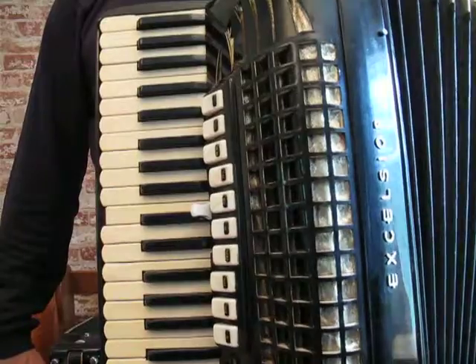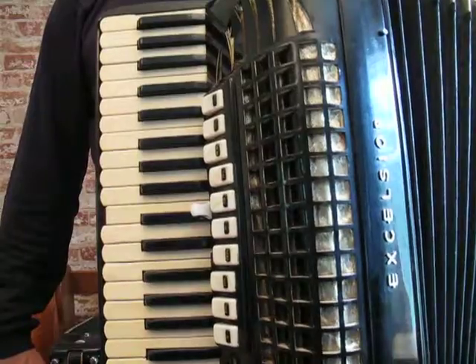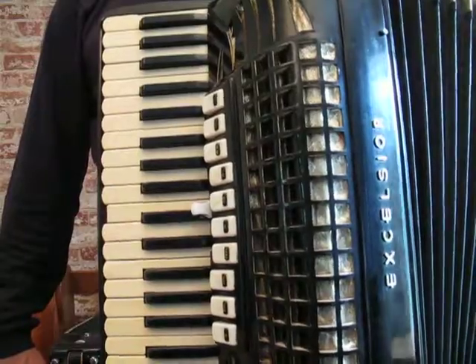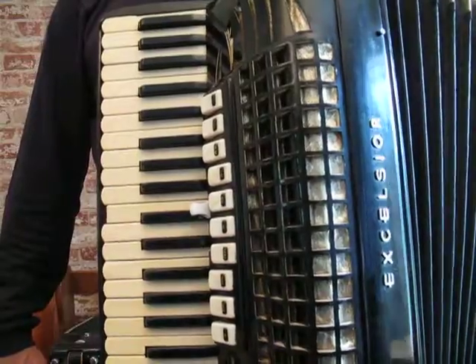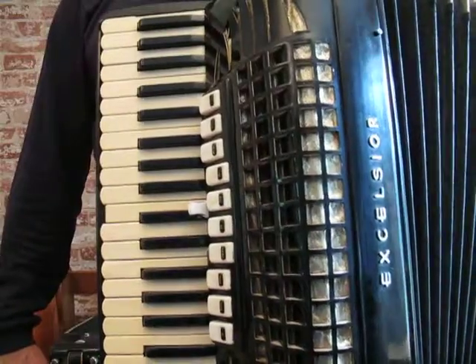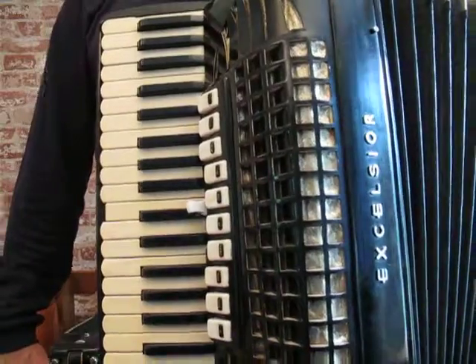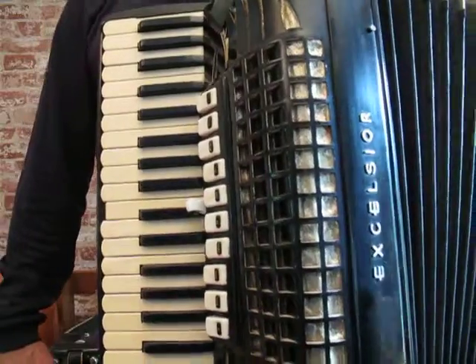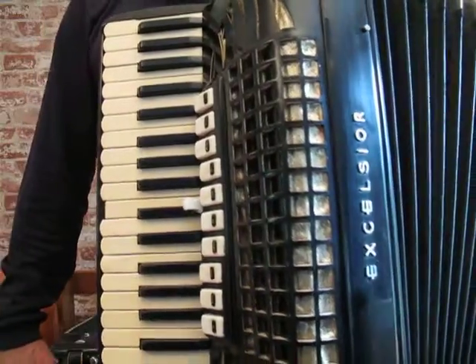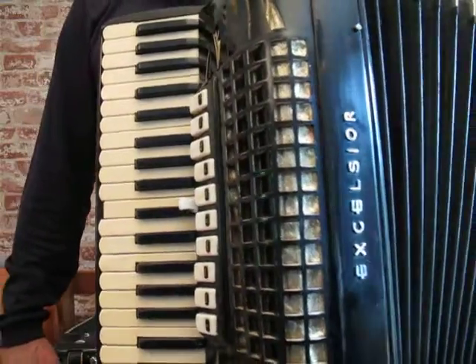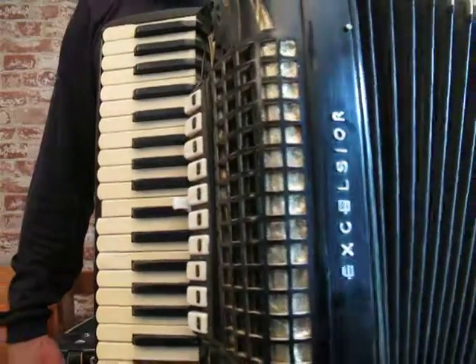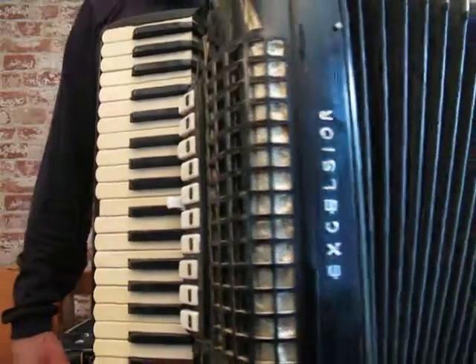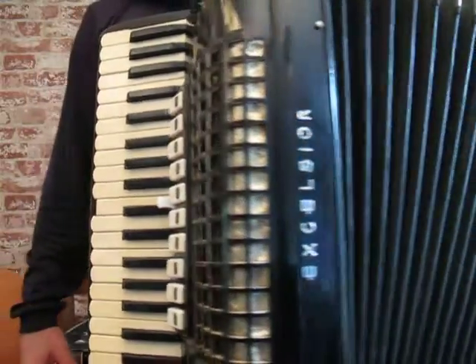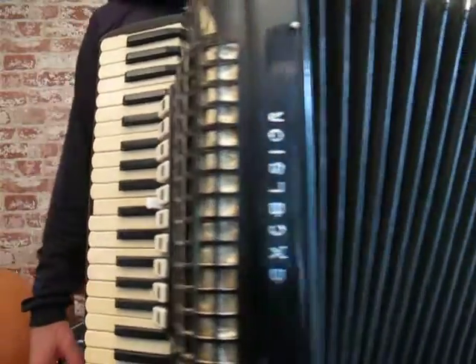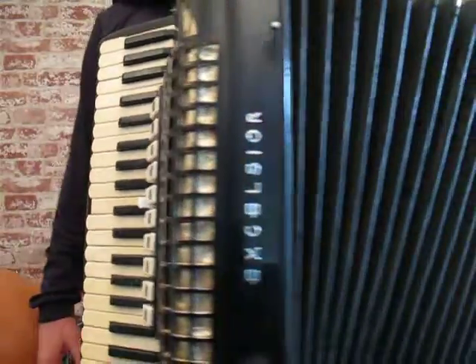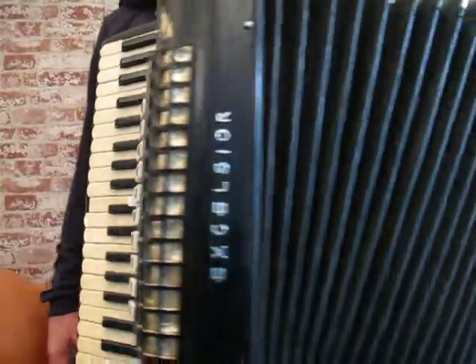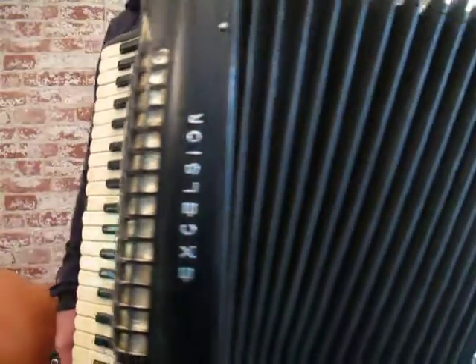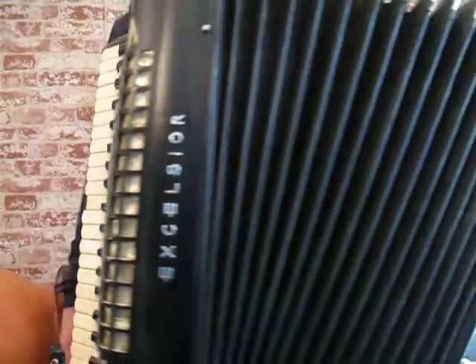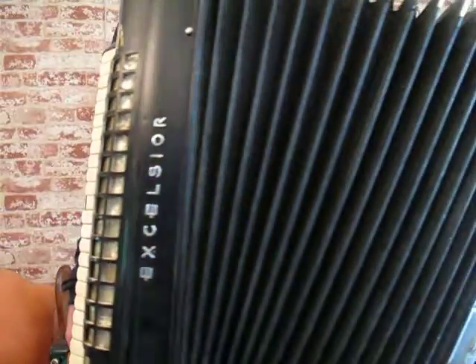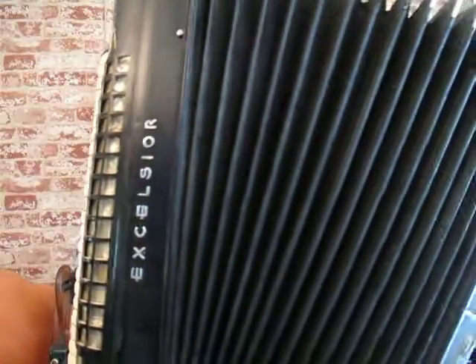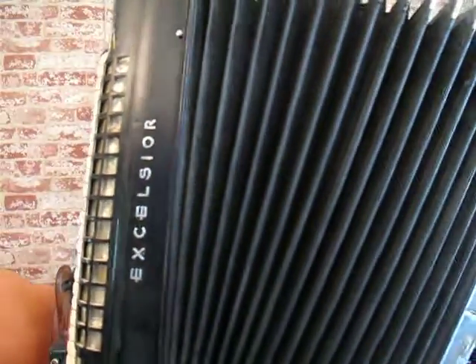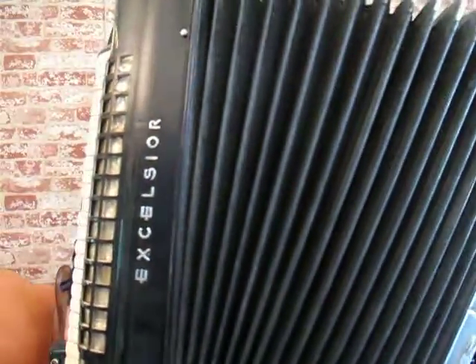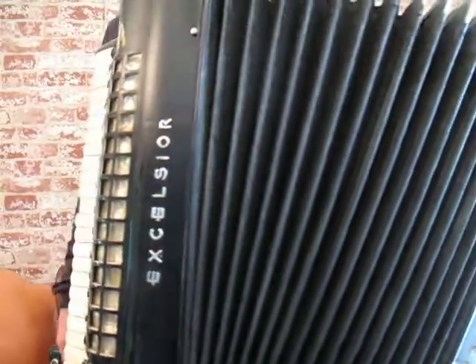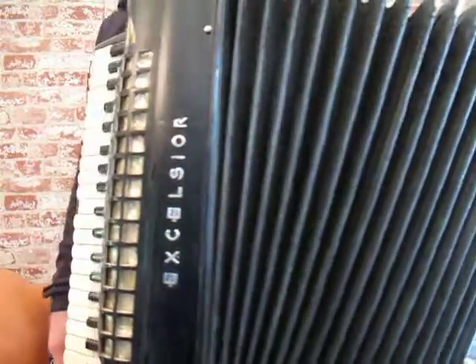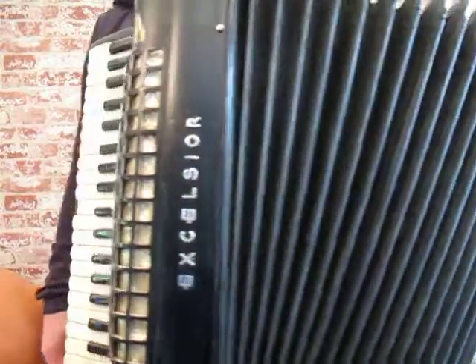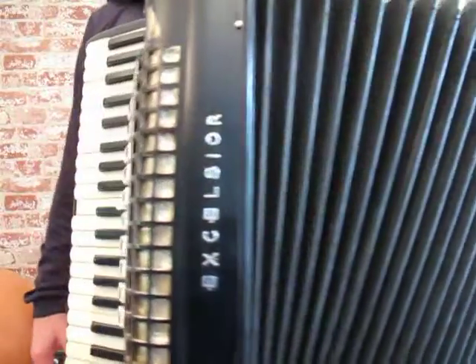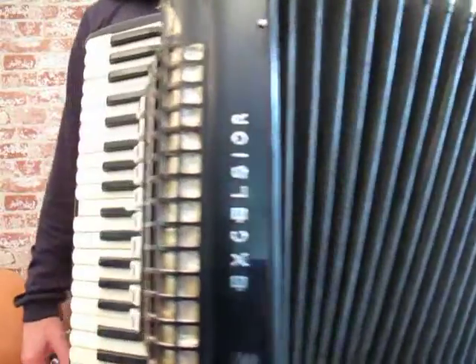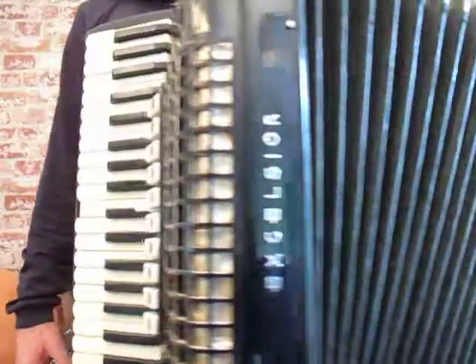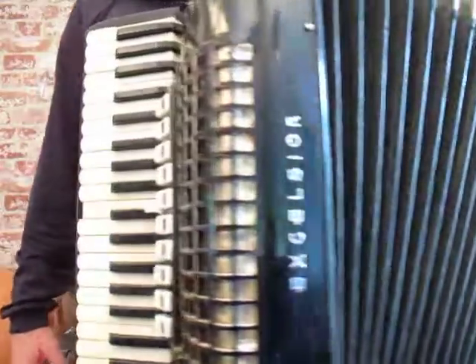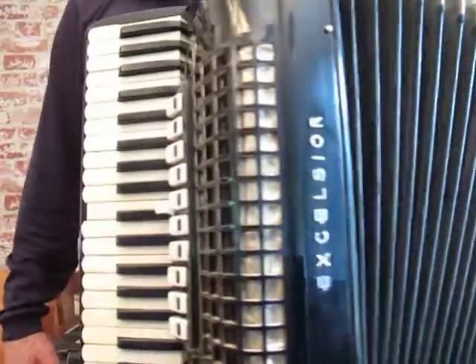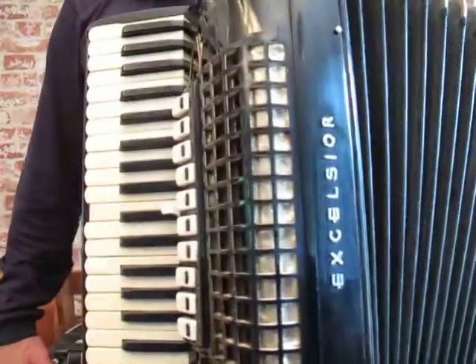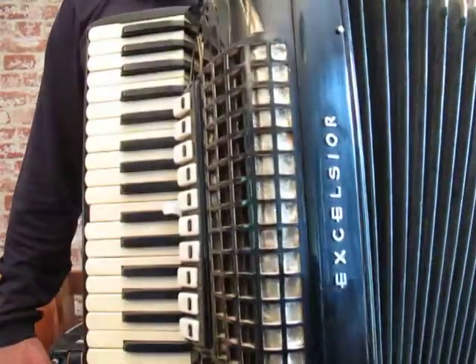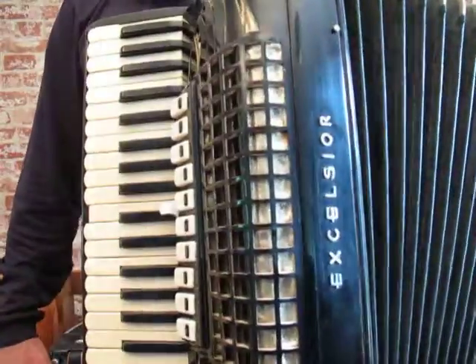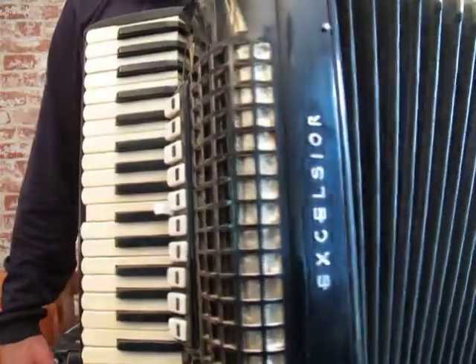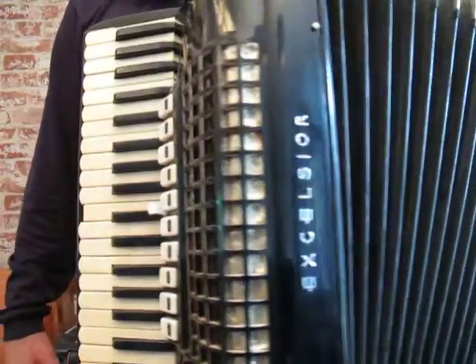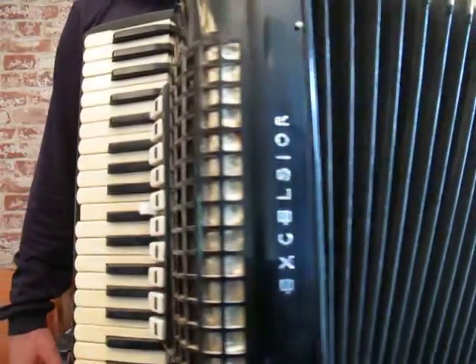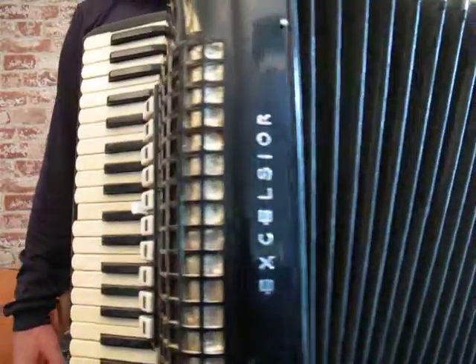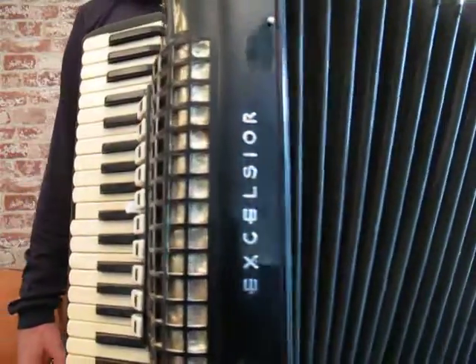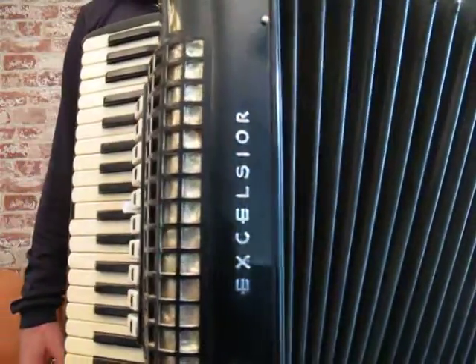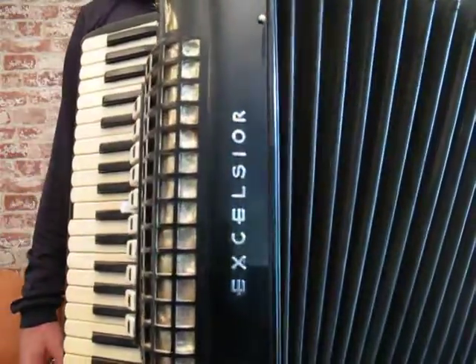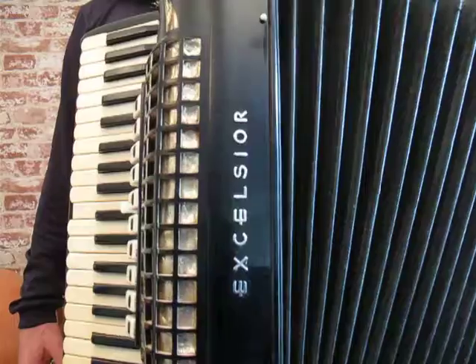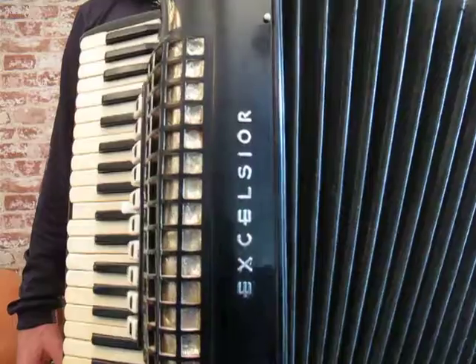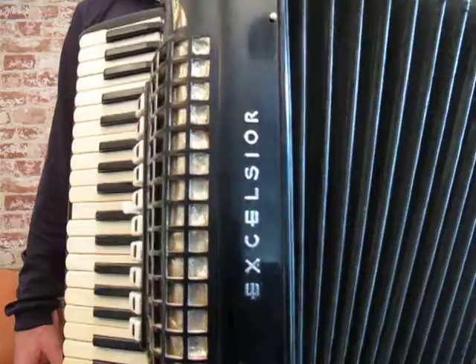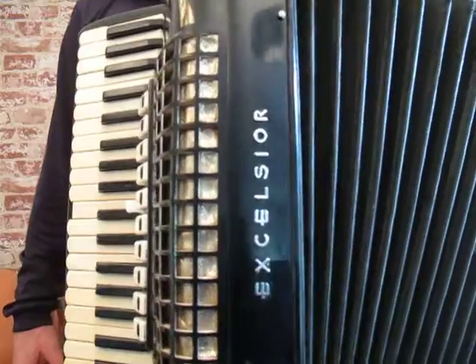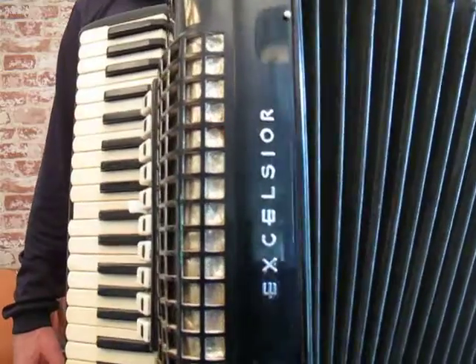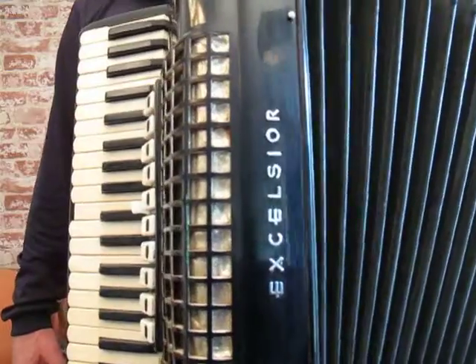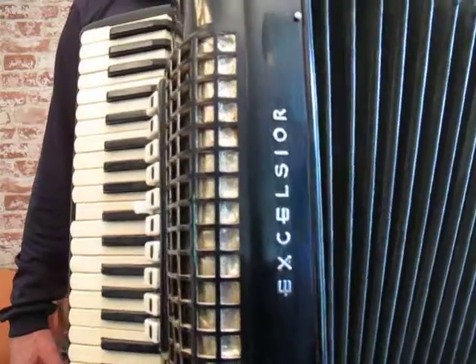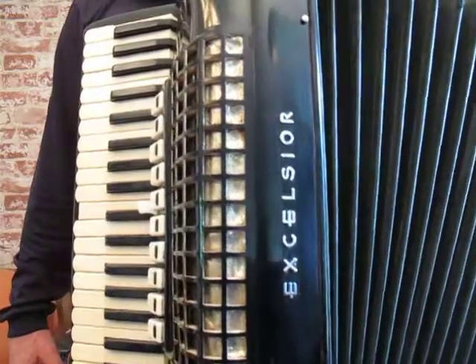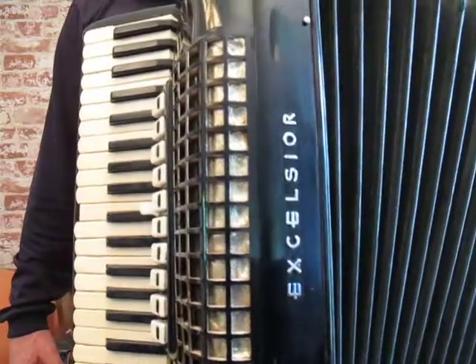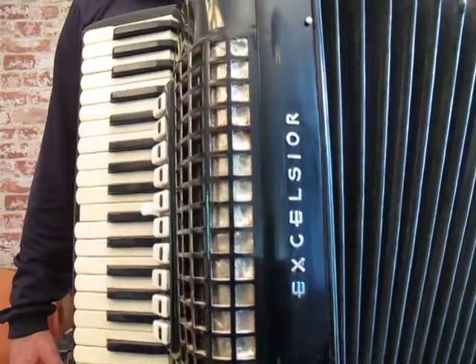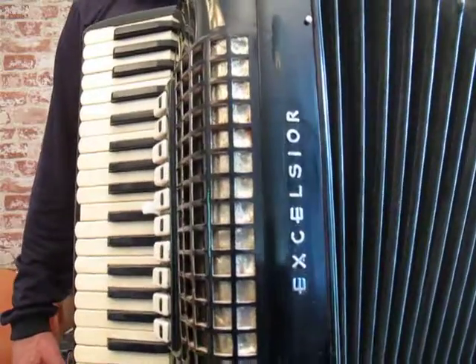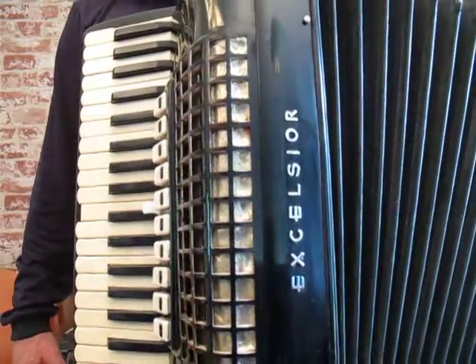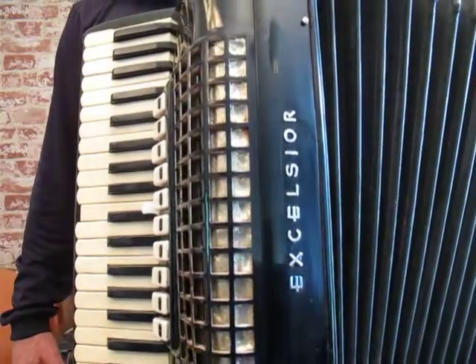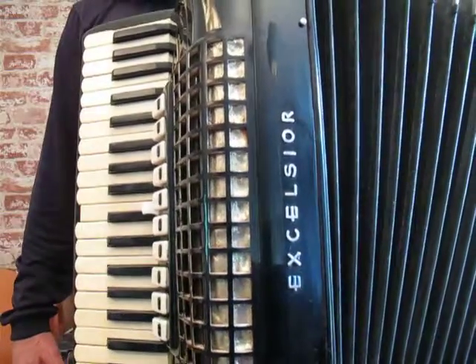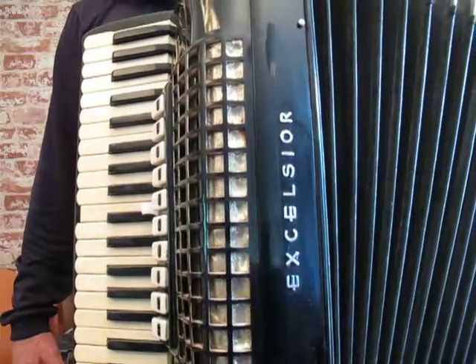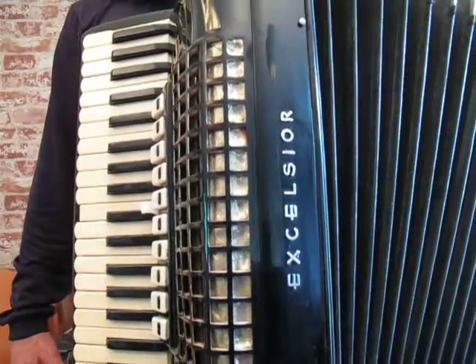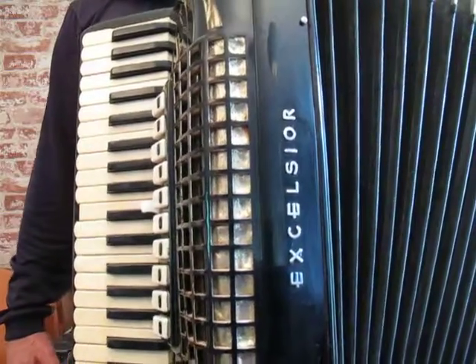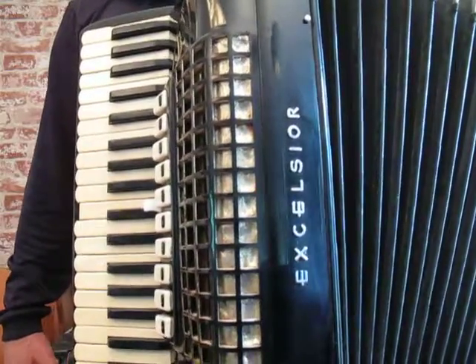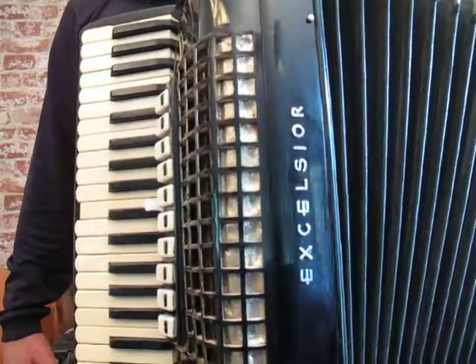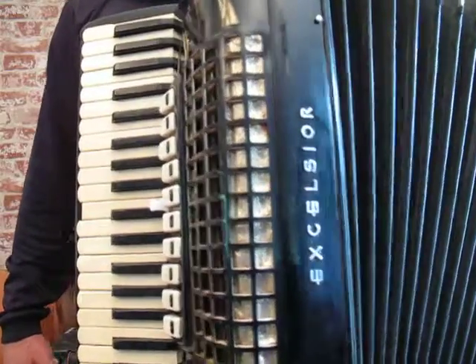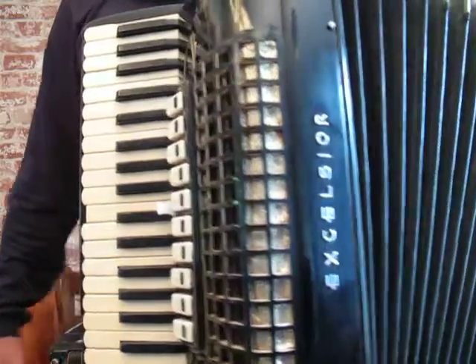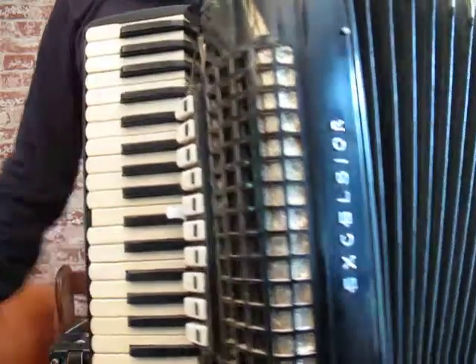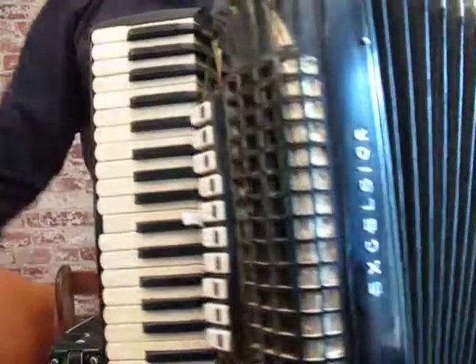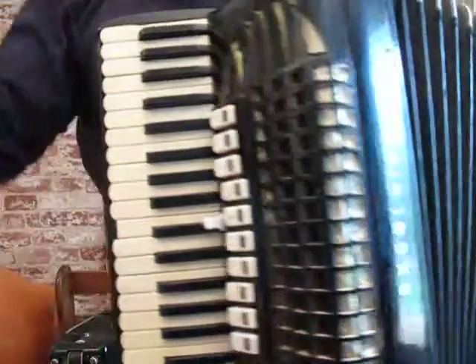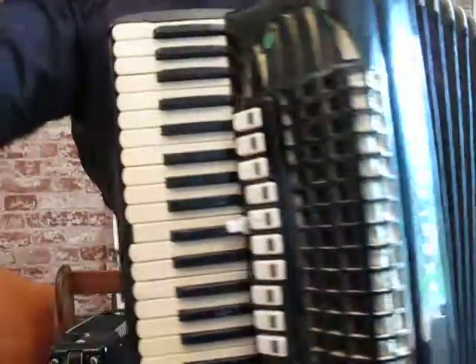It doesn't look very good cosmetically, but I think the sound is good, and I think the reeds are handmade. Thanks for listening.